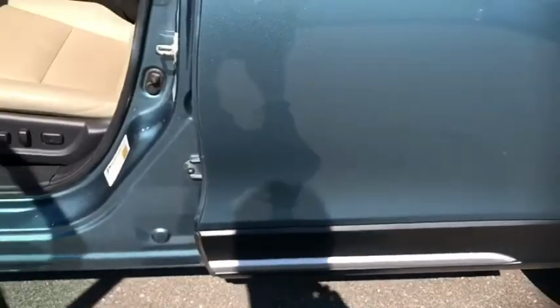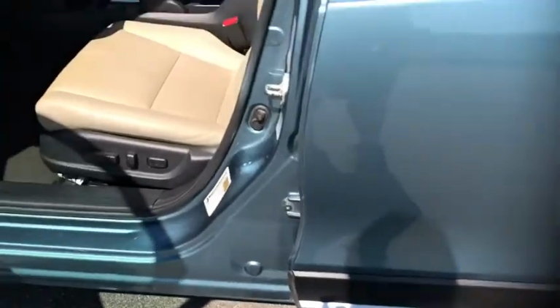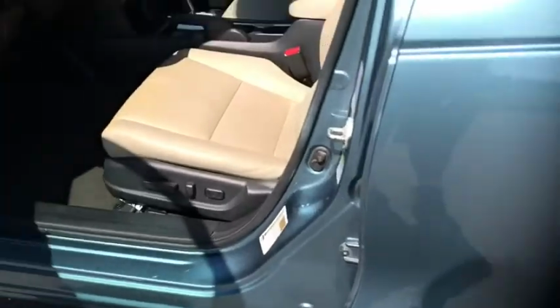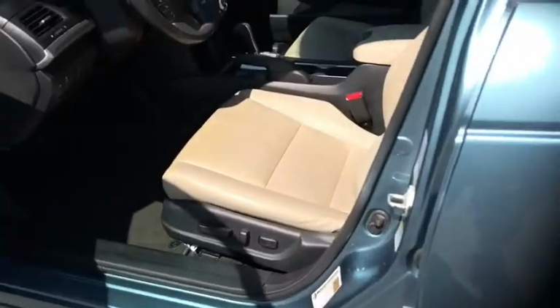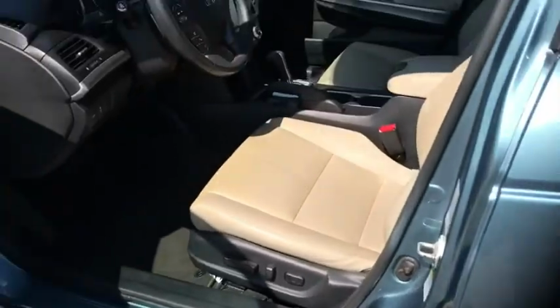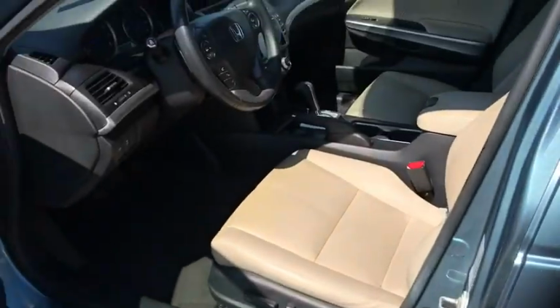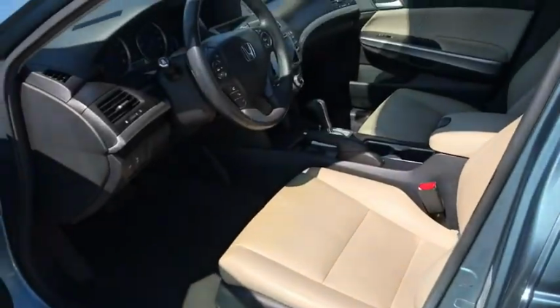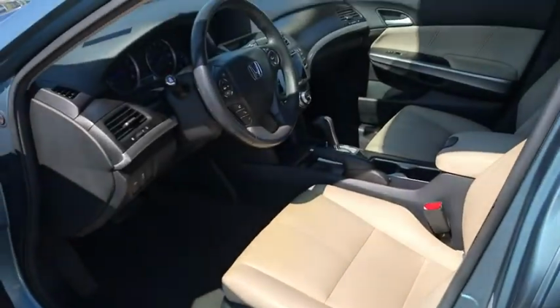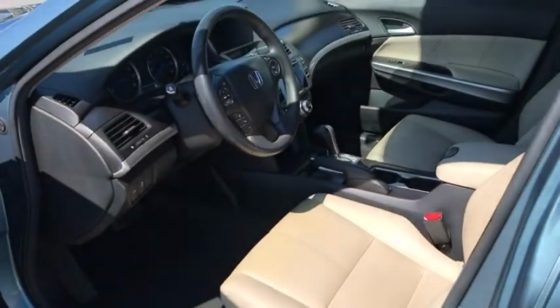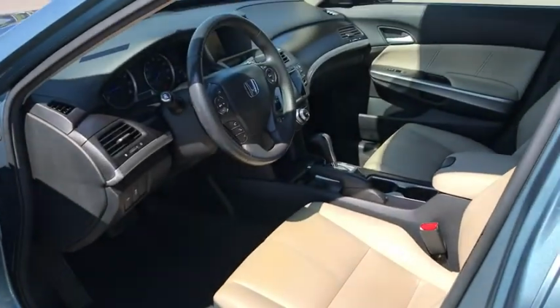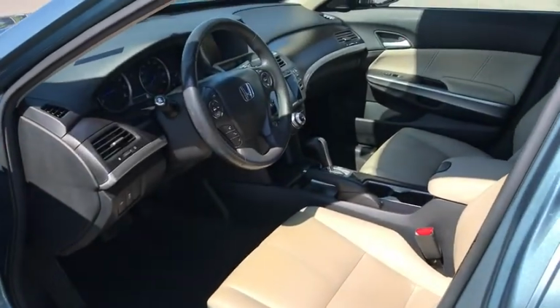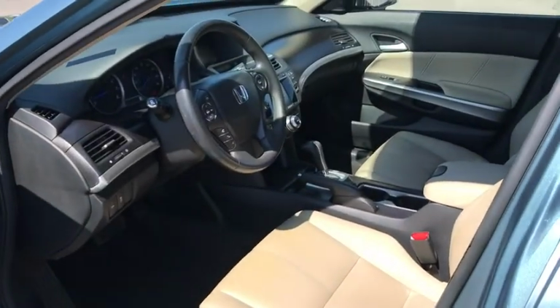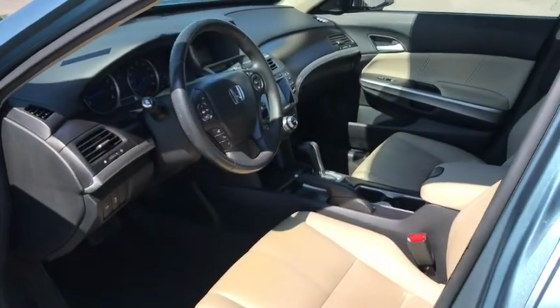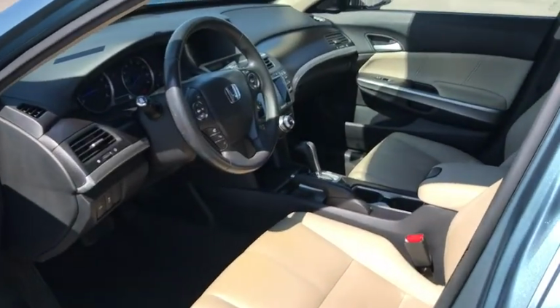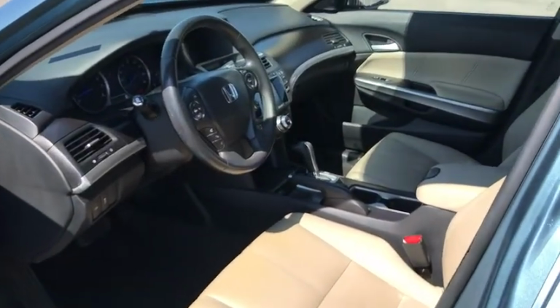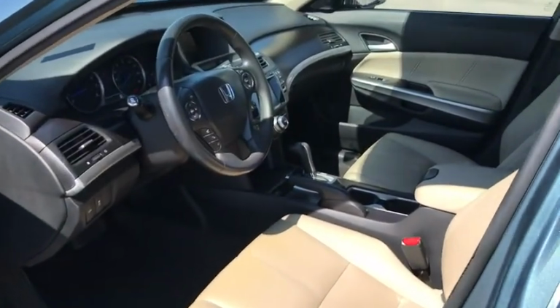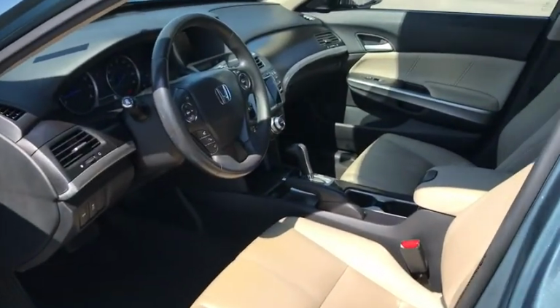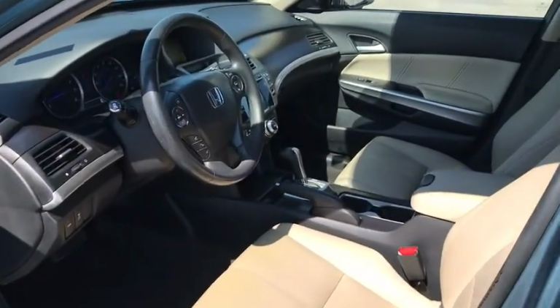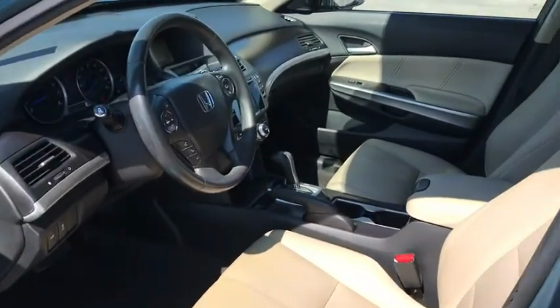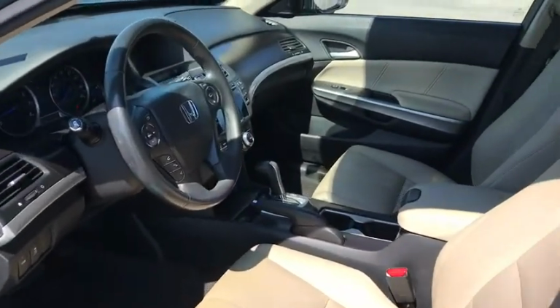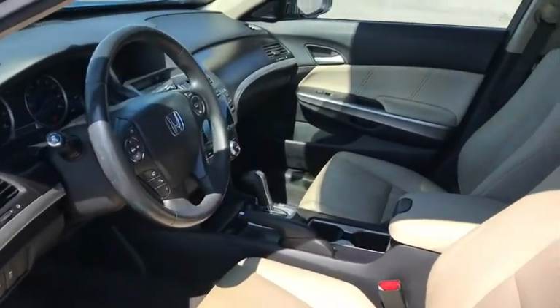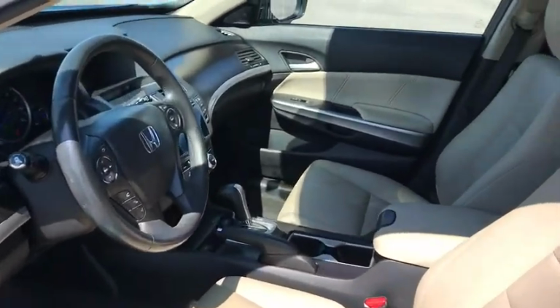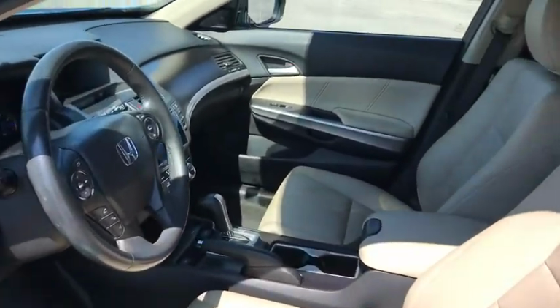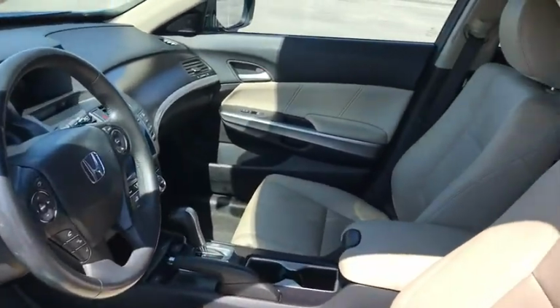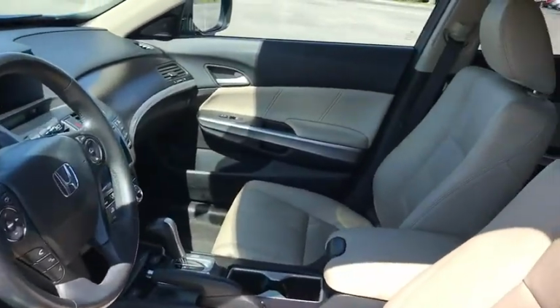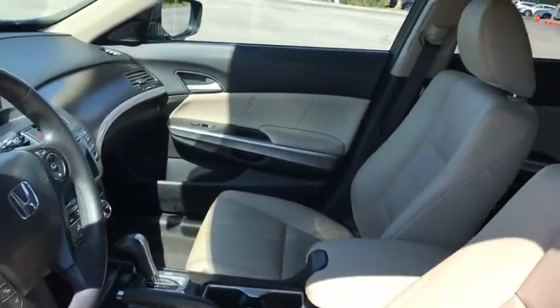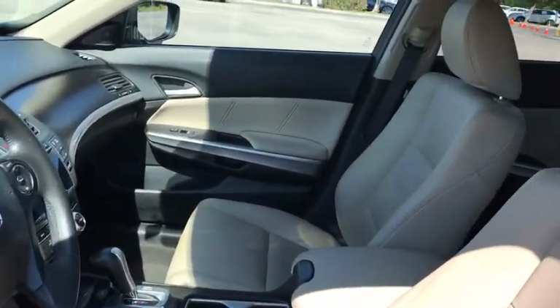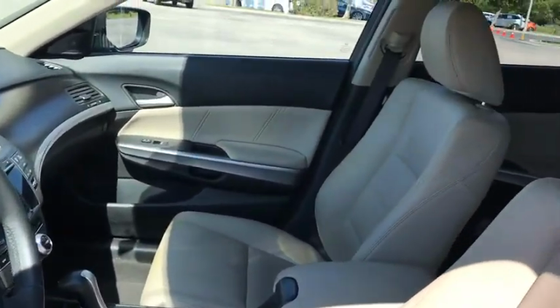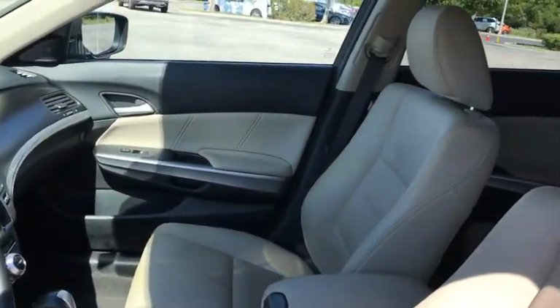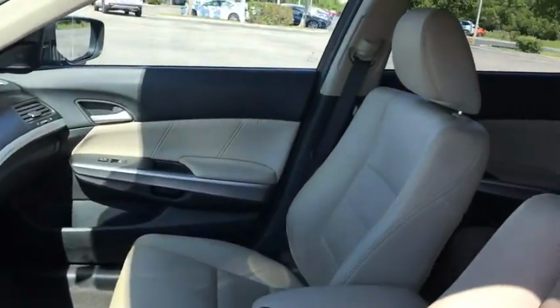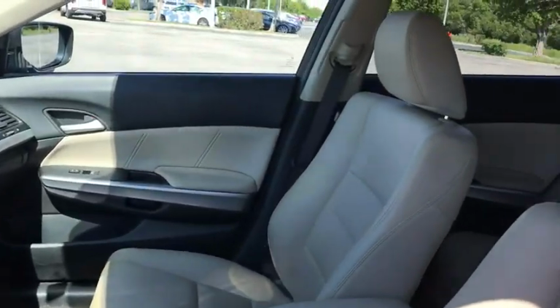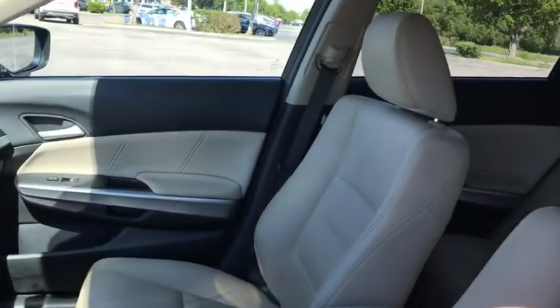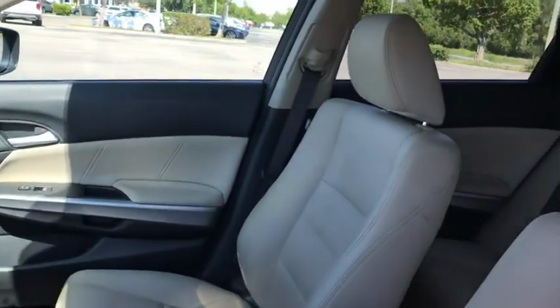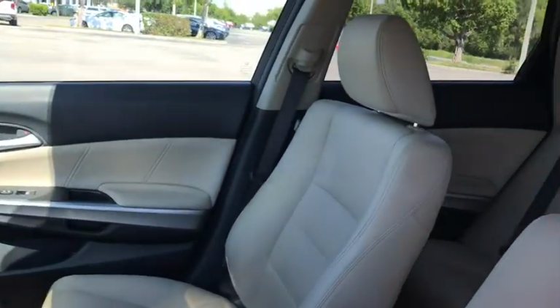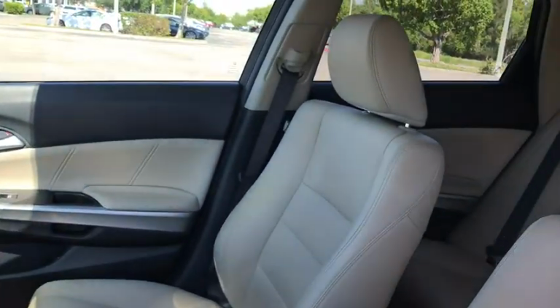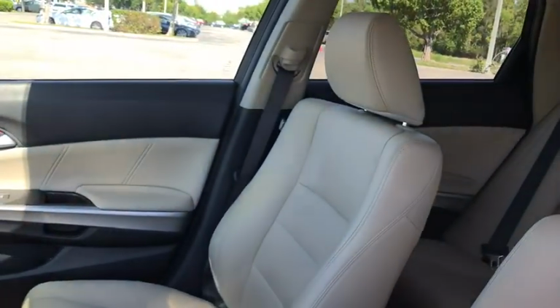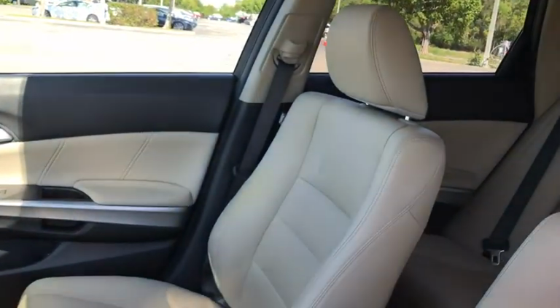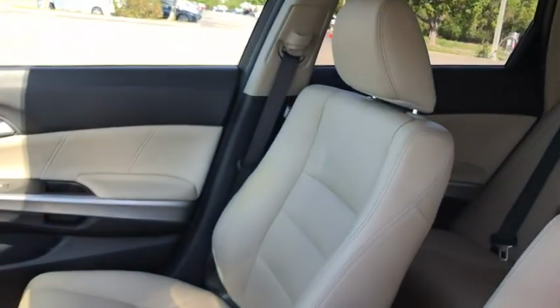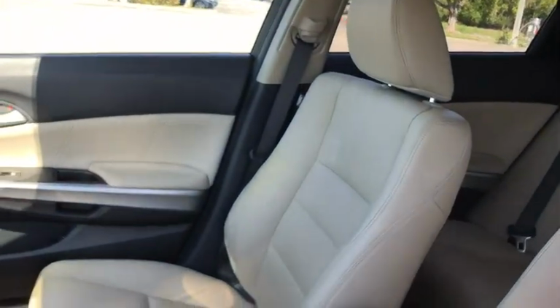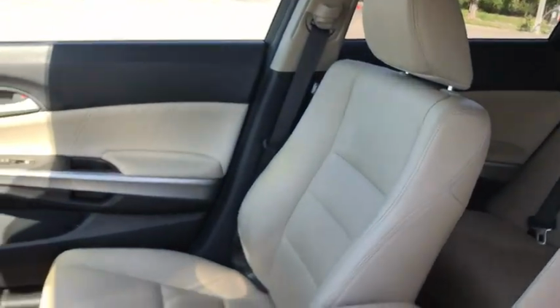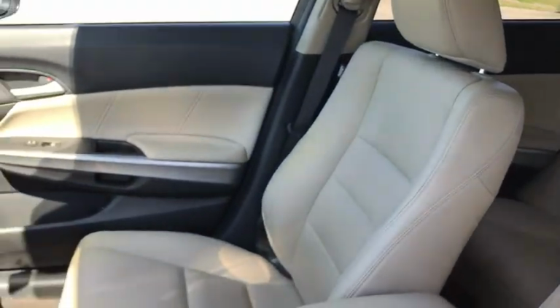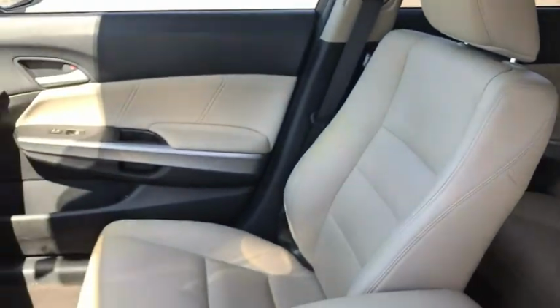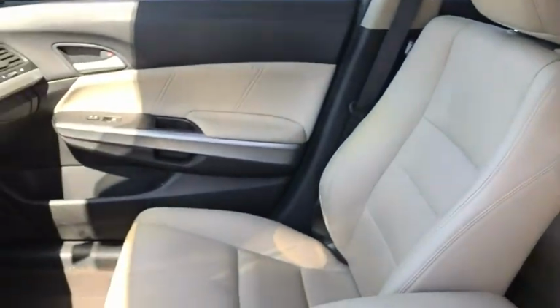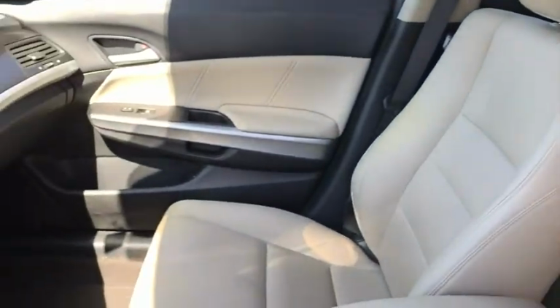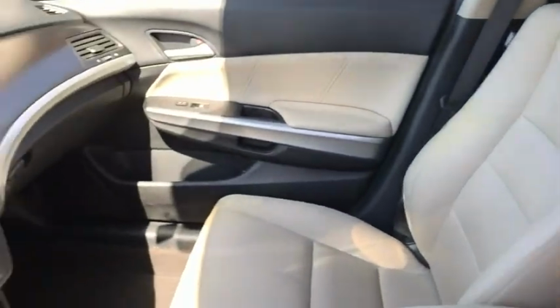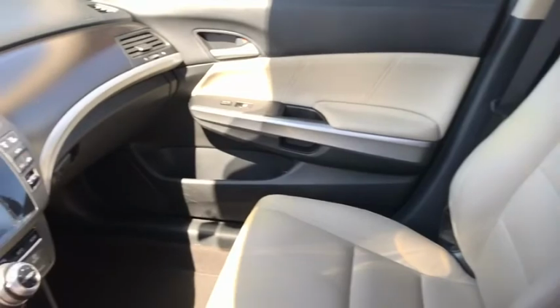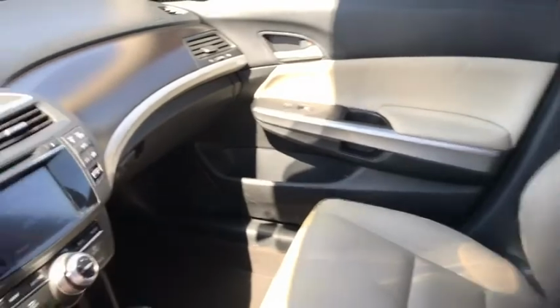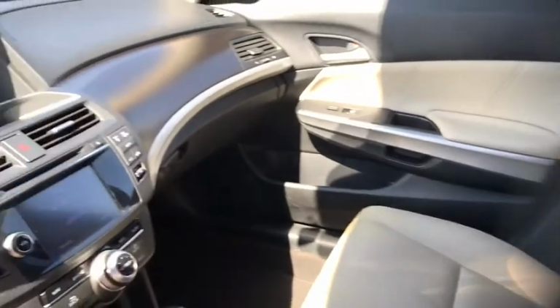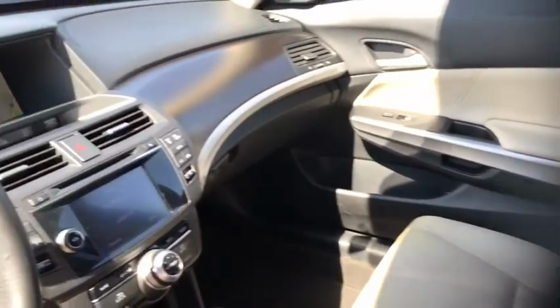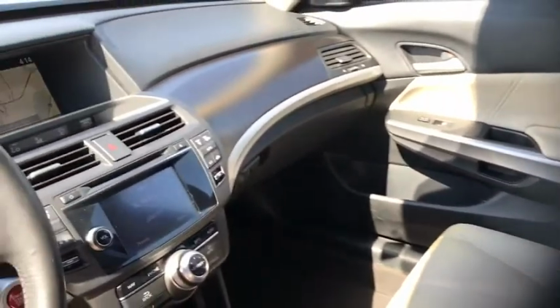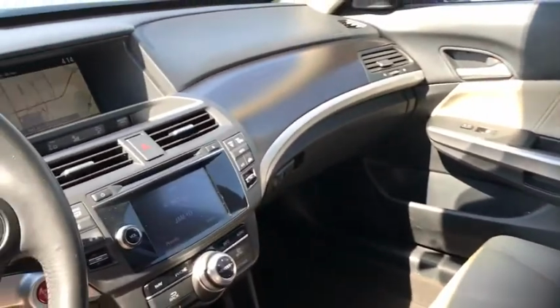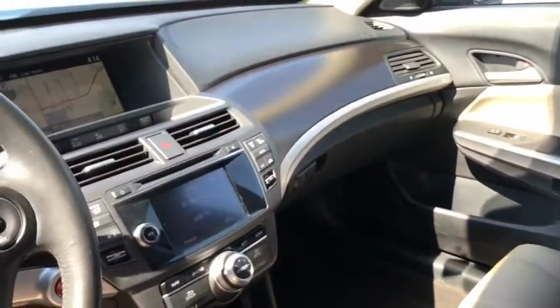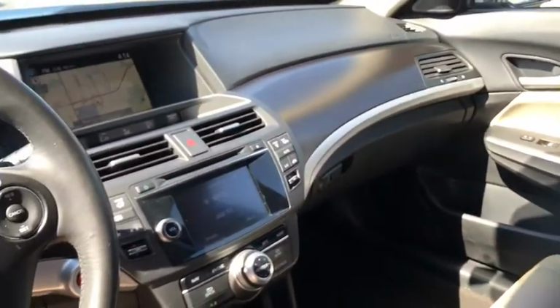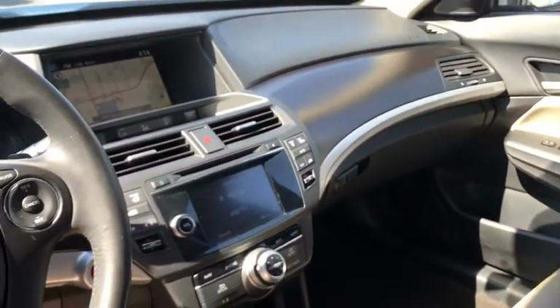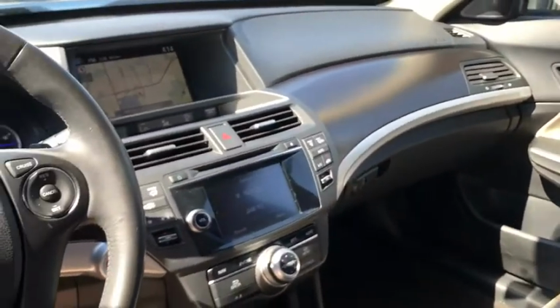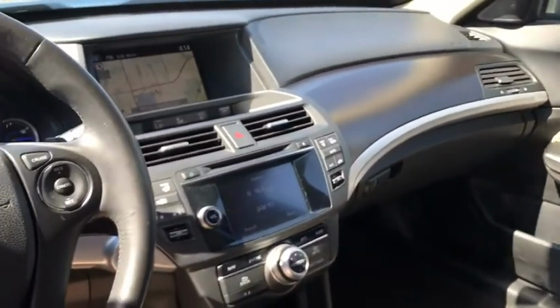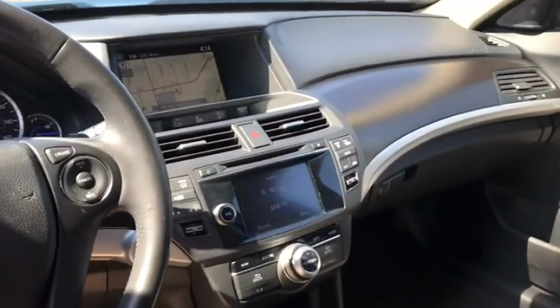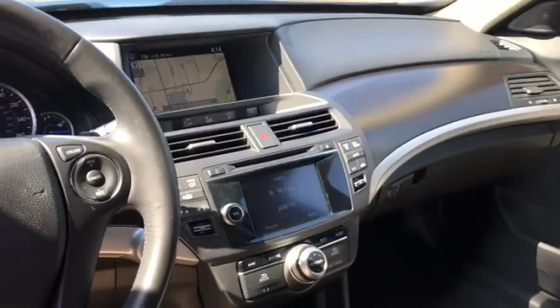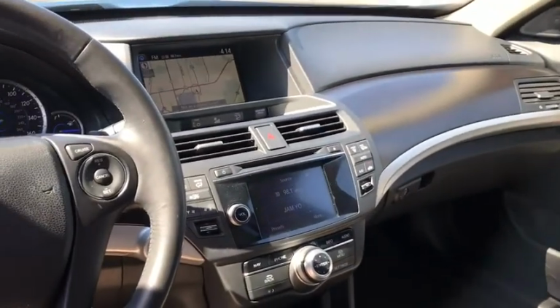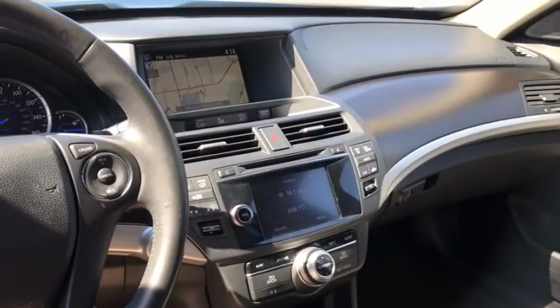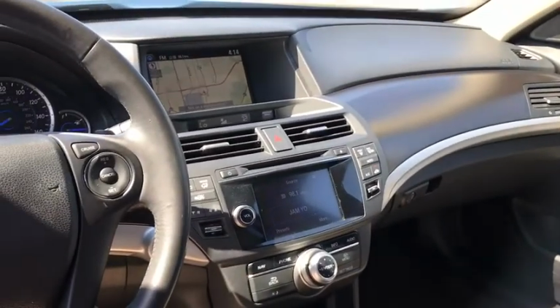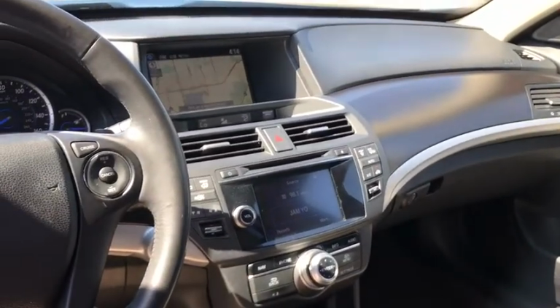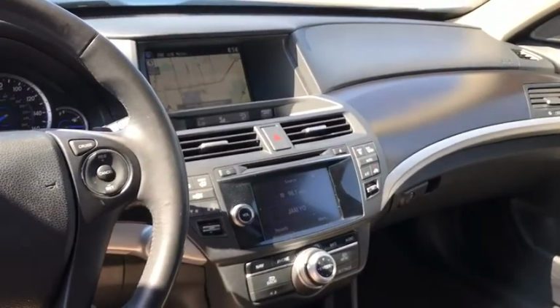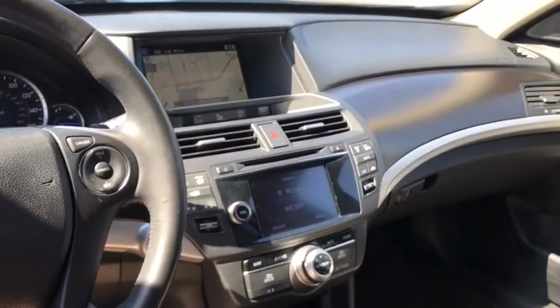Heated front seats. Brake assist. Overhead console. This beauty will even make your house keys jealous. Drive it today.